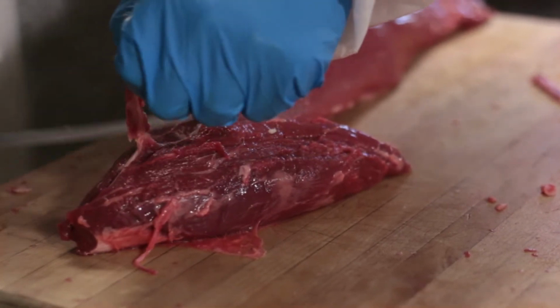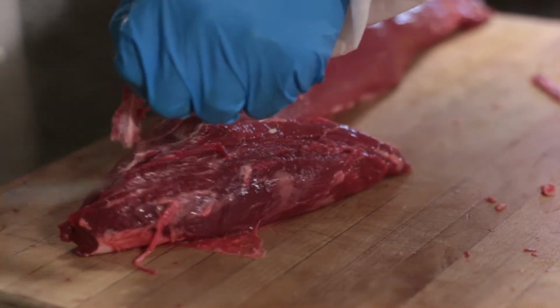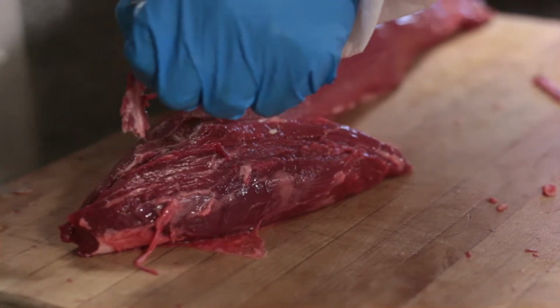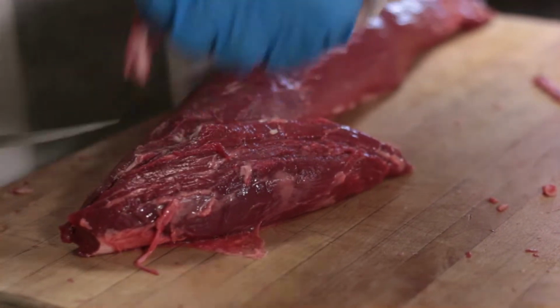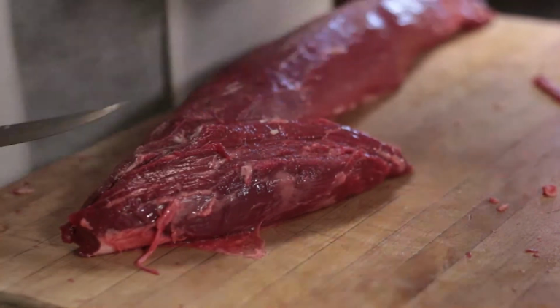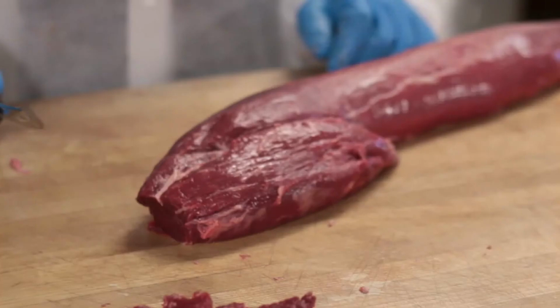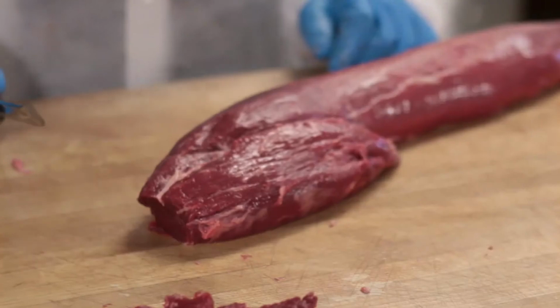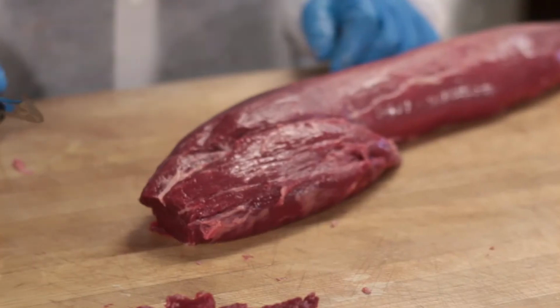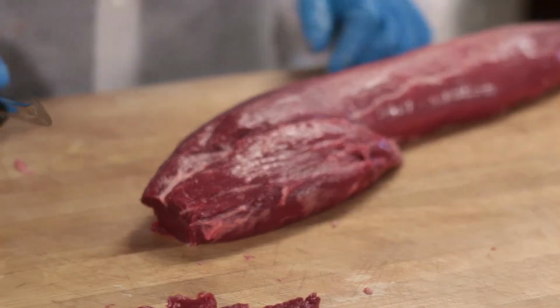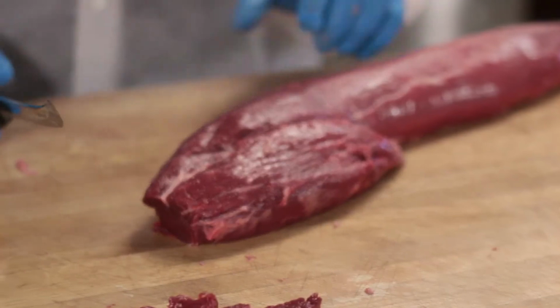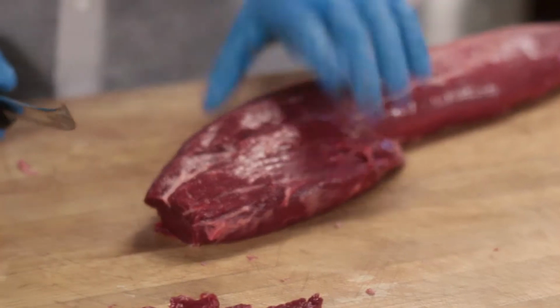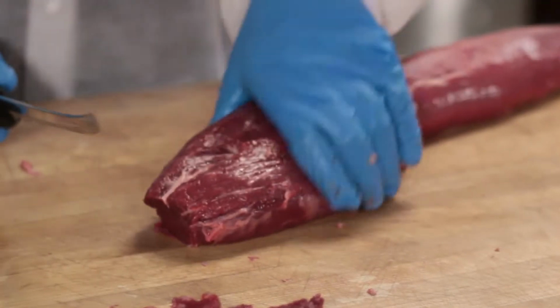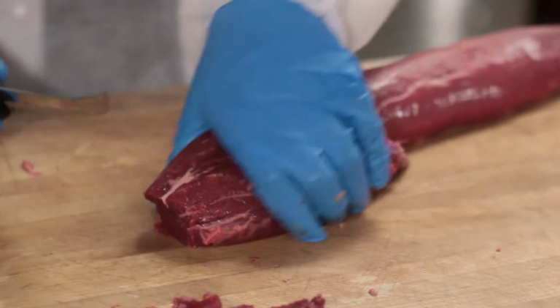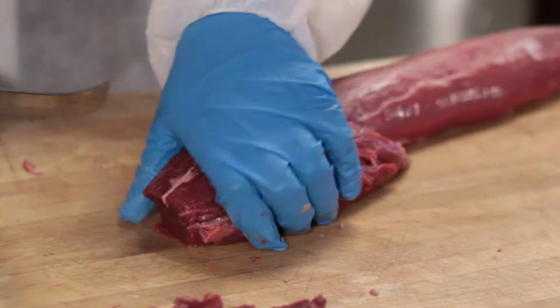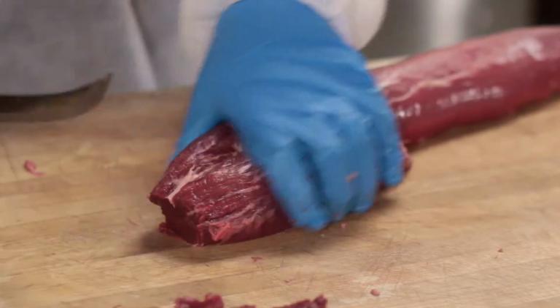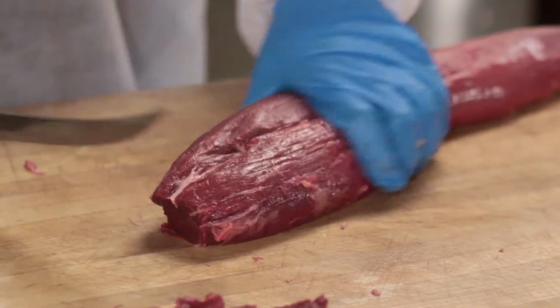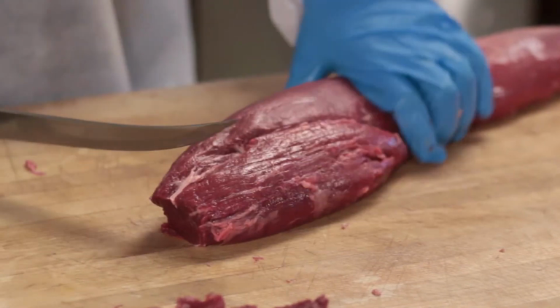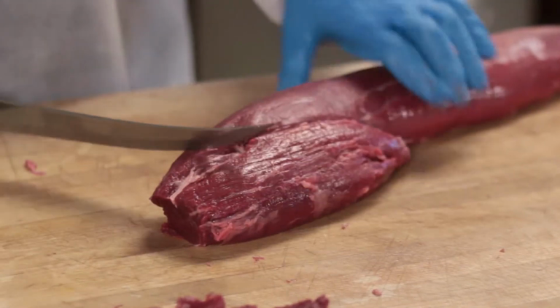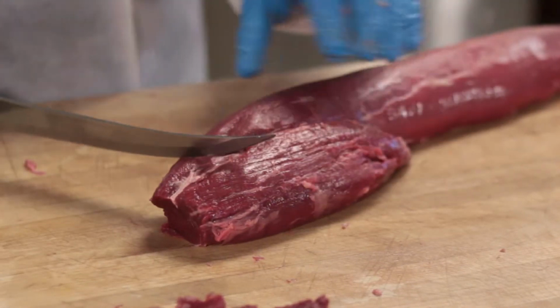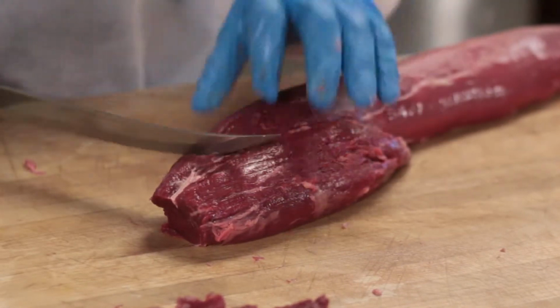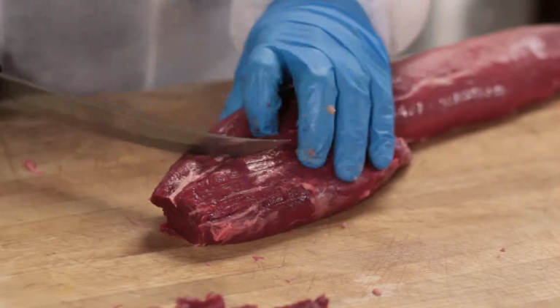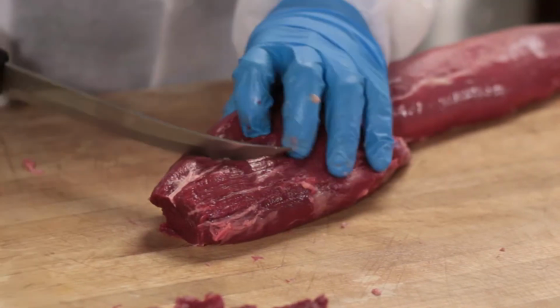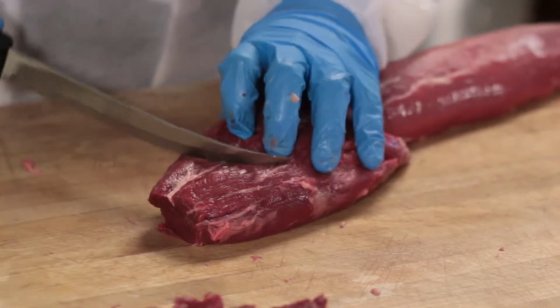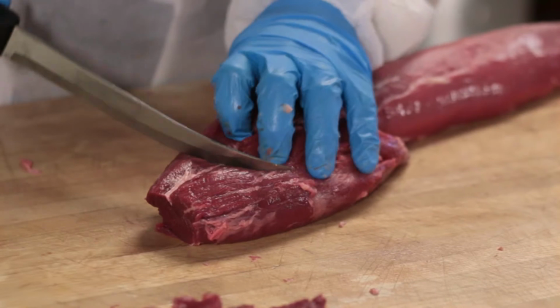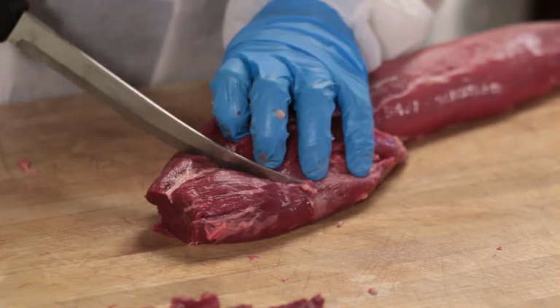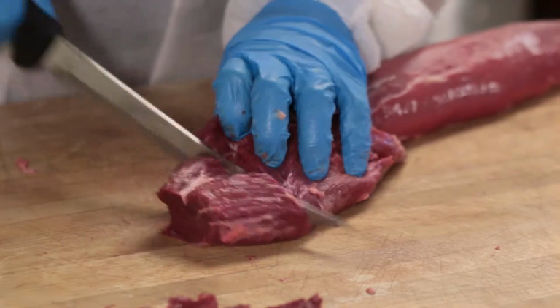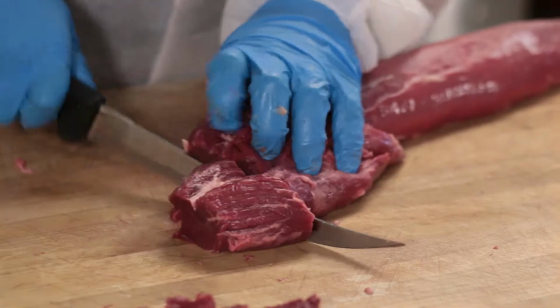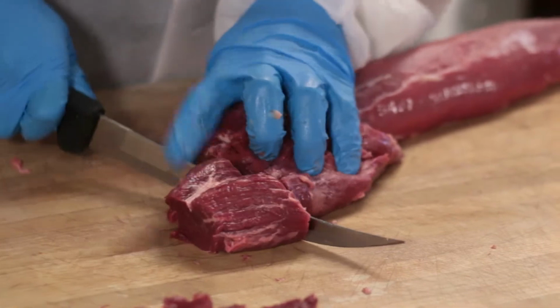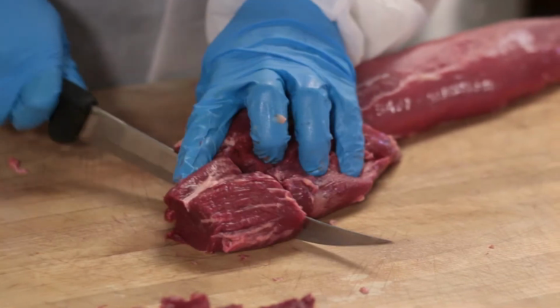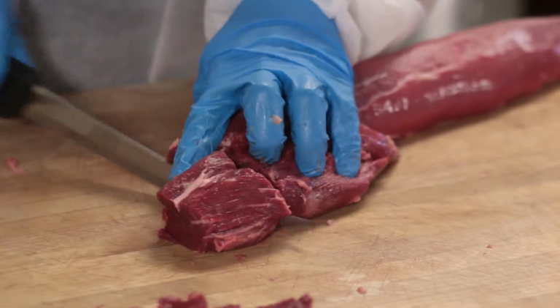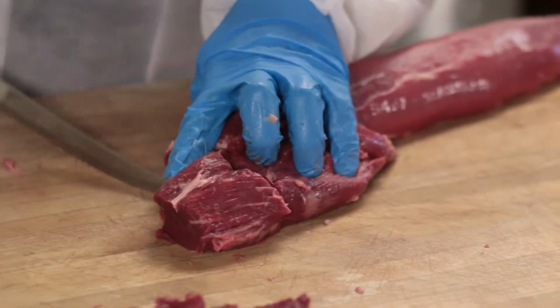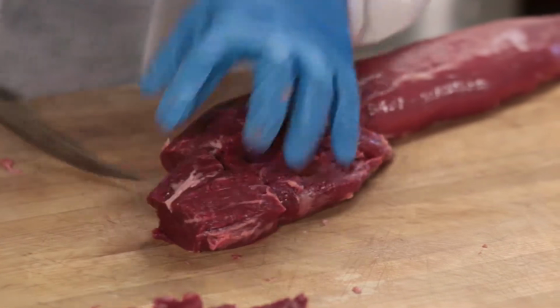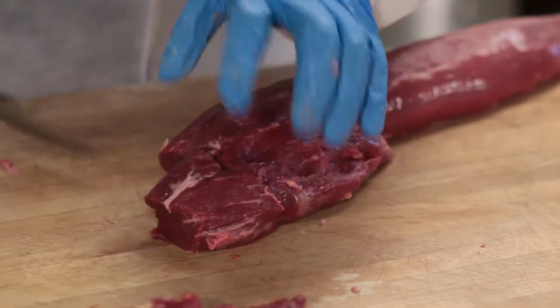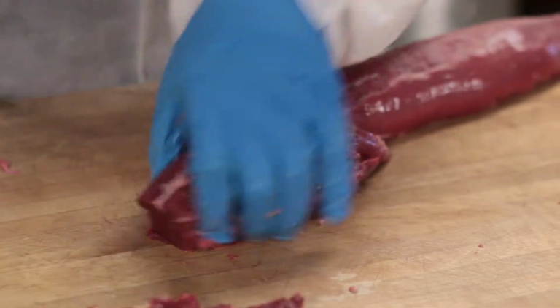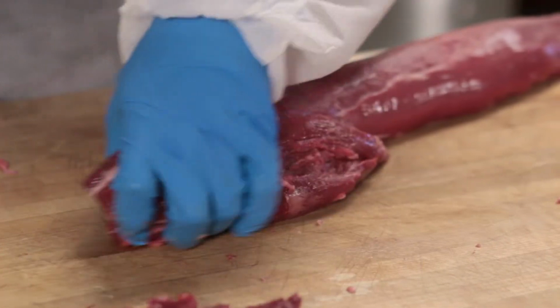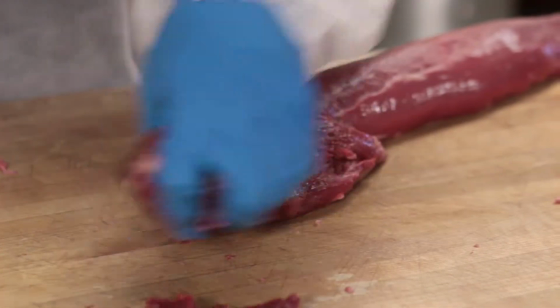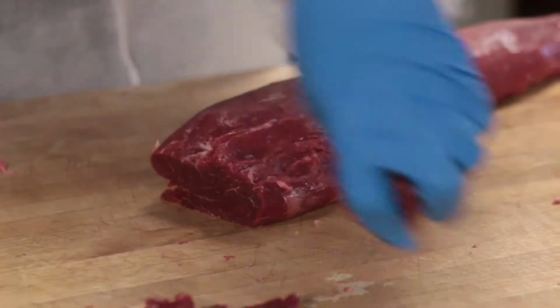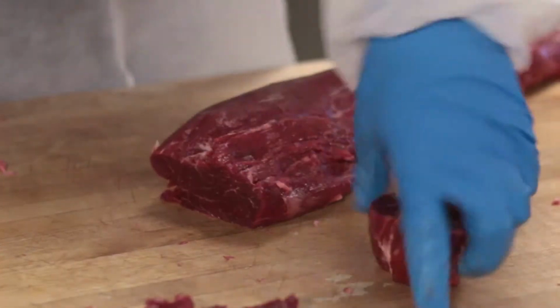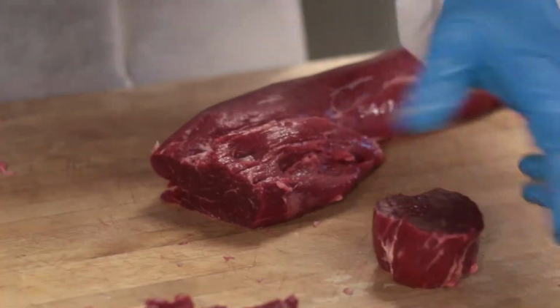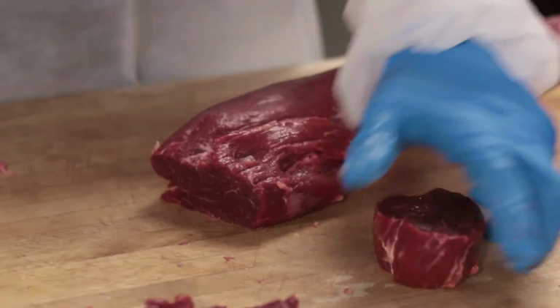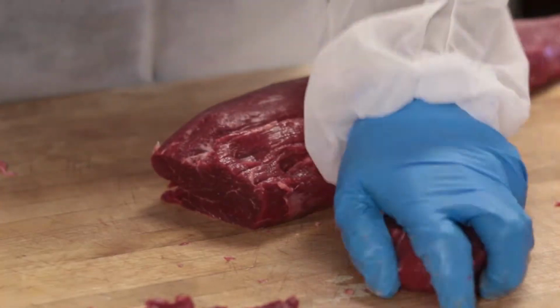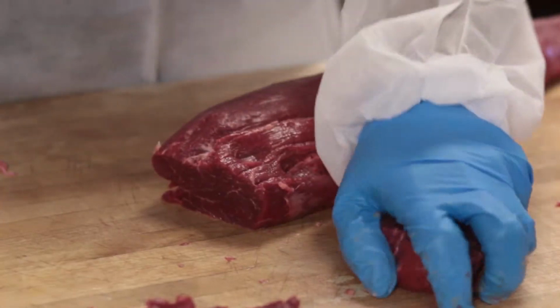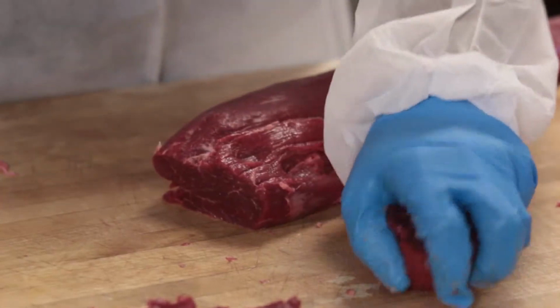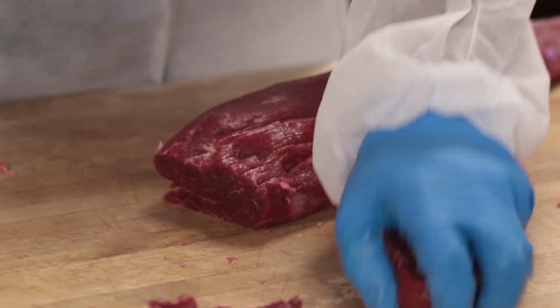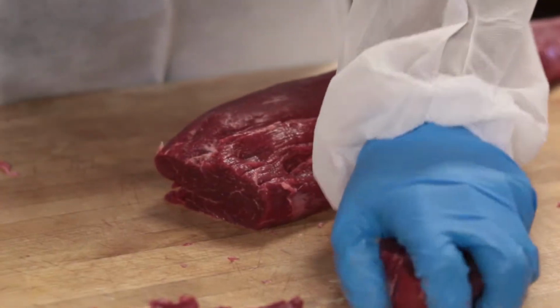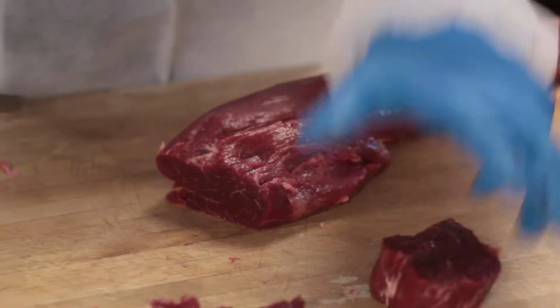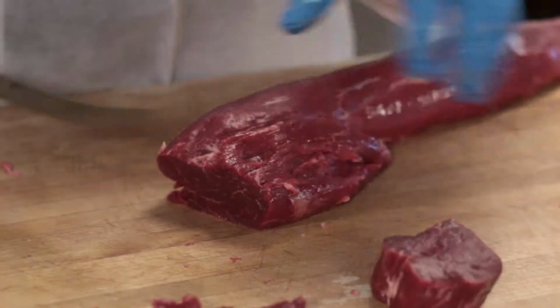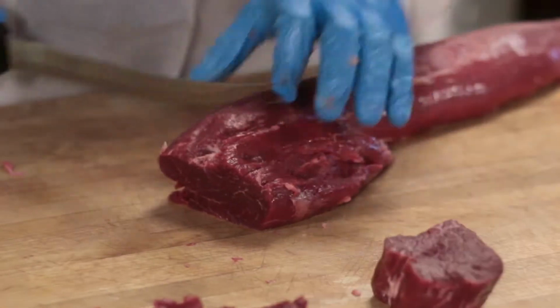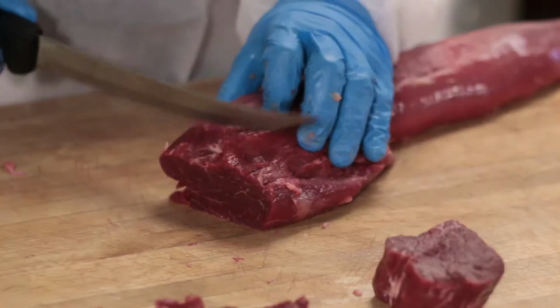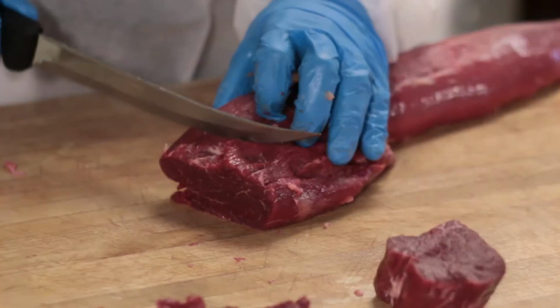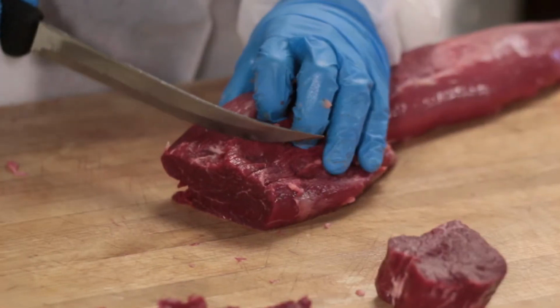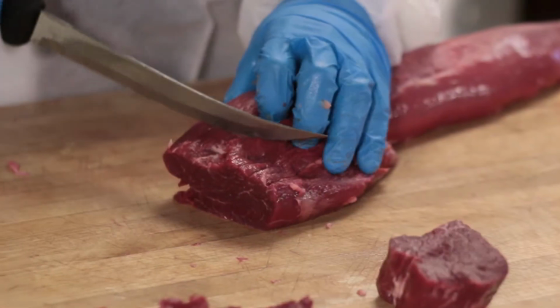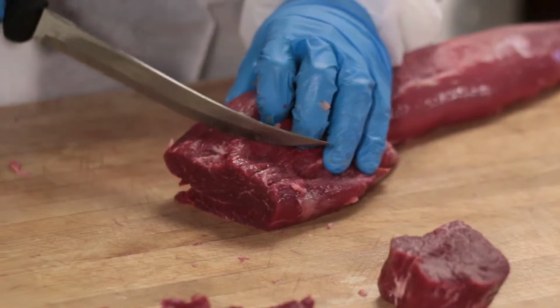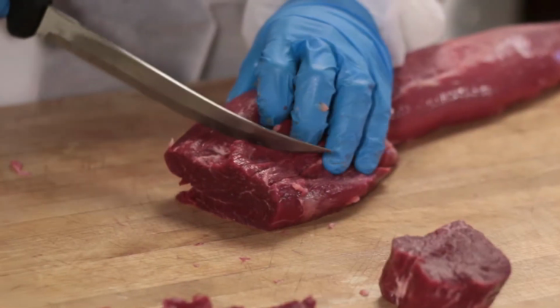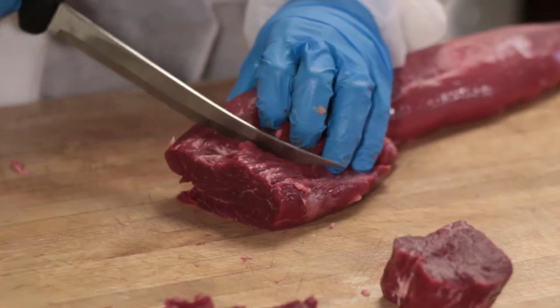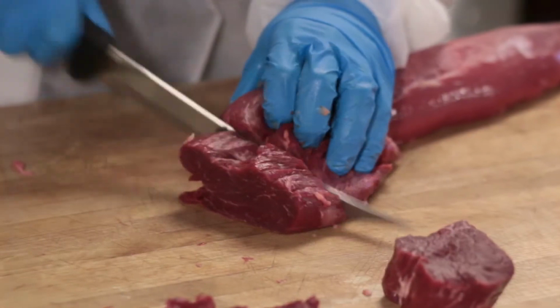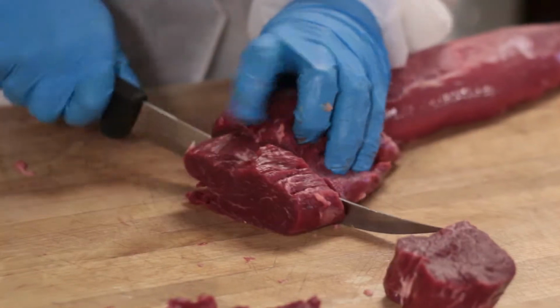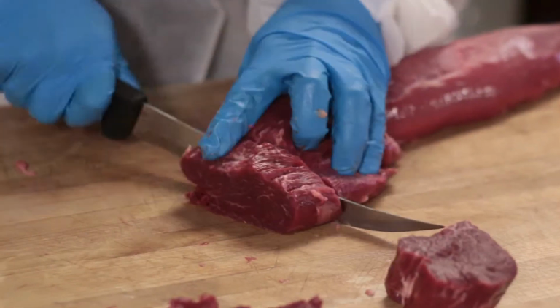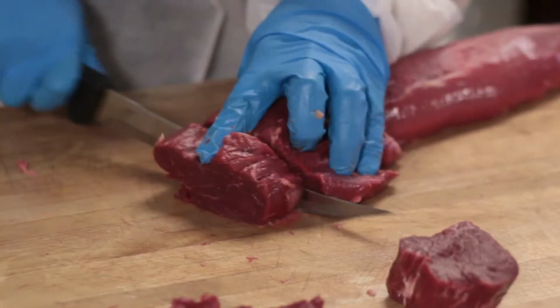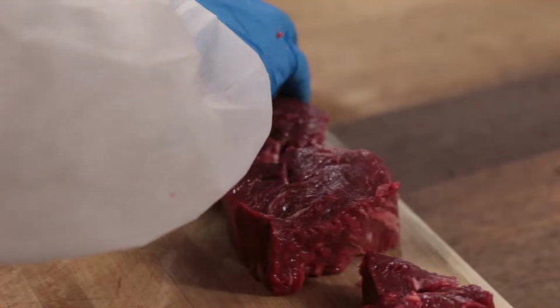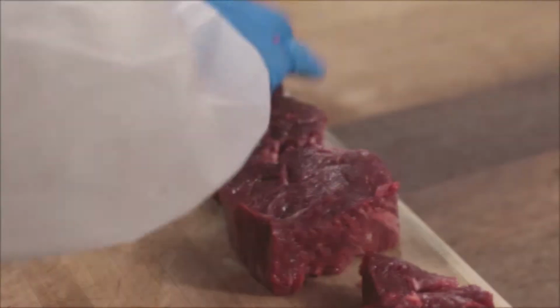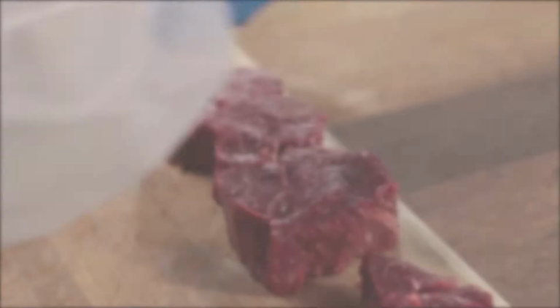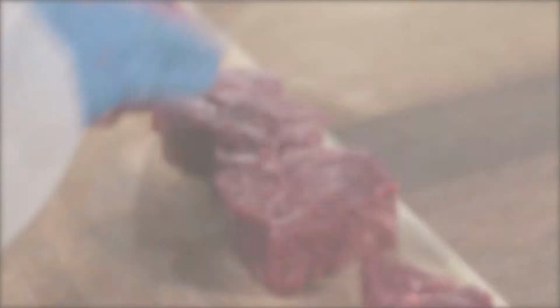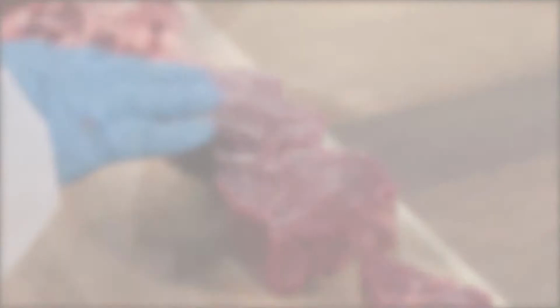We start at the butt tender, cutting off the tenderloin tip and squaring the nose up top to create another fillet tip. Now they can finally be cut into steaks.